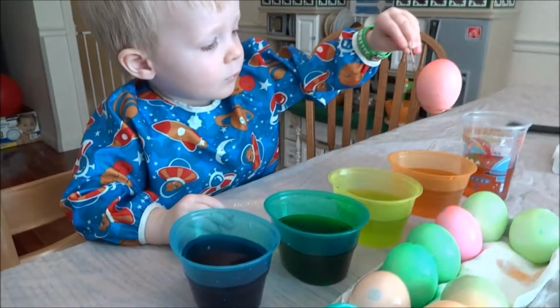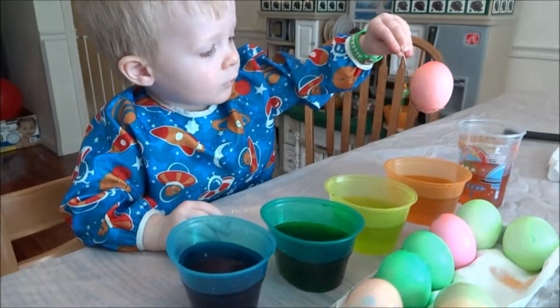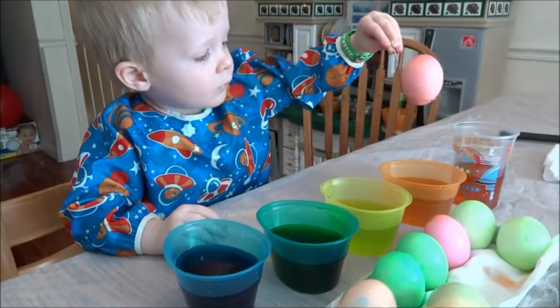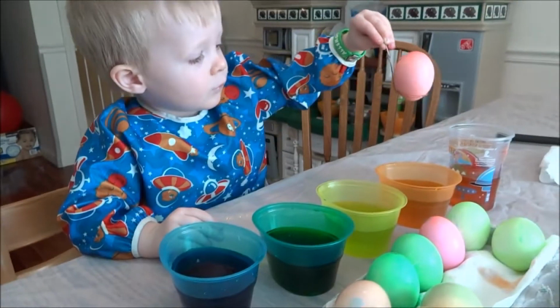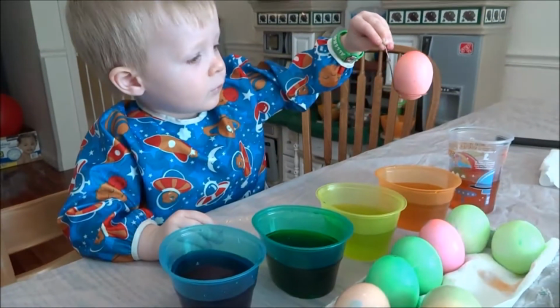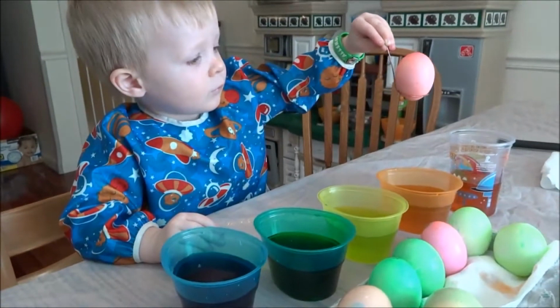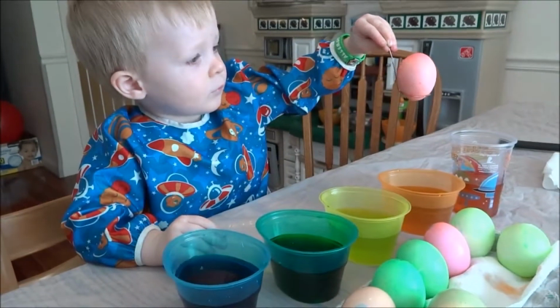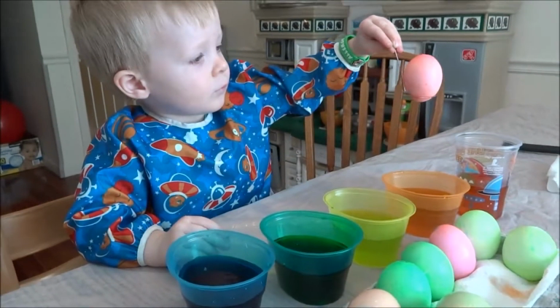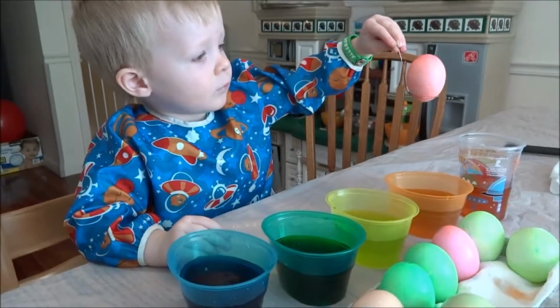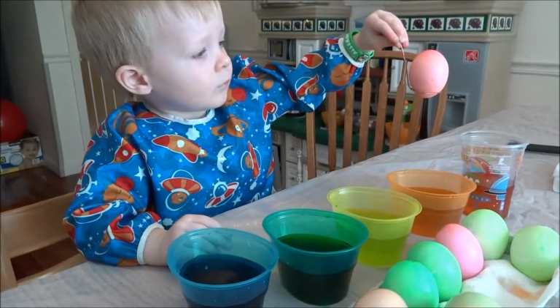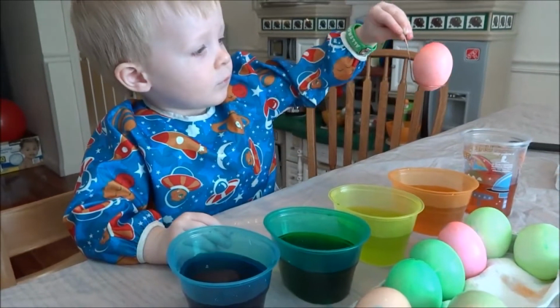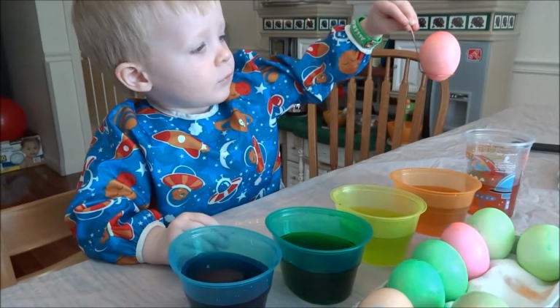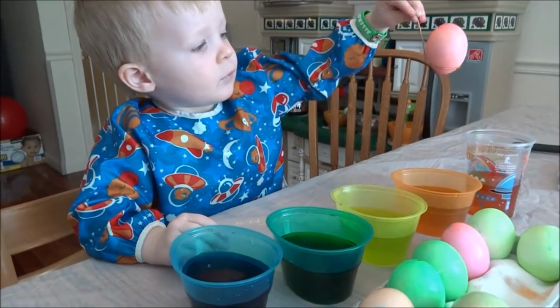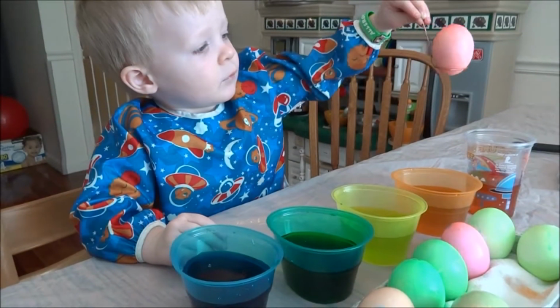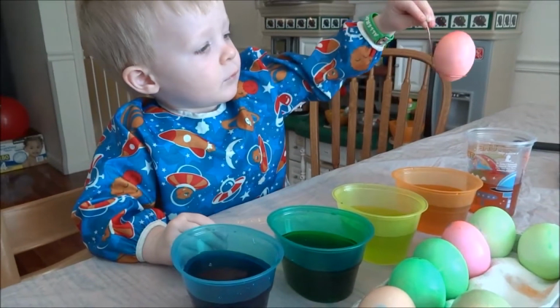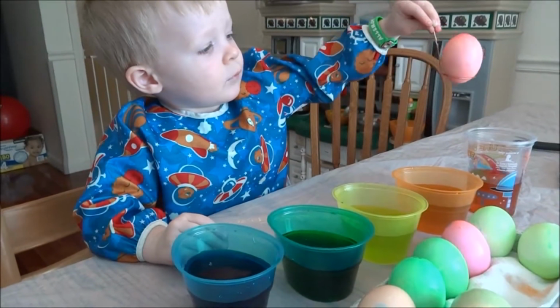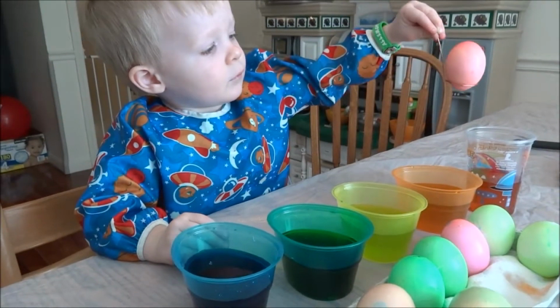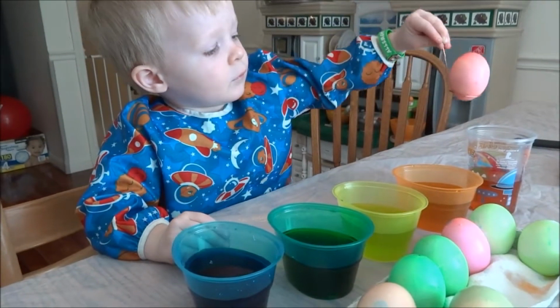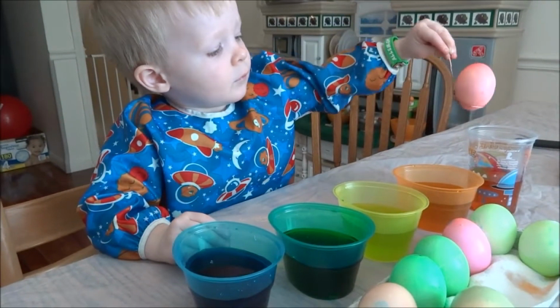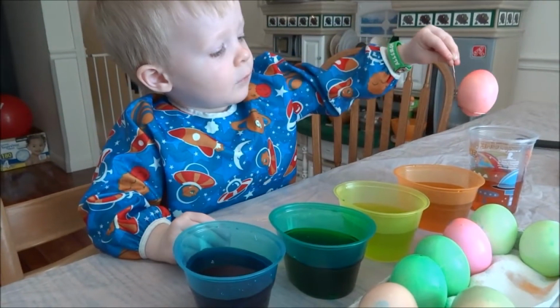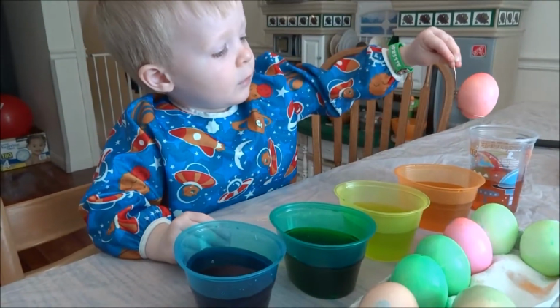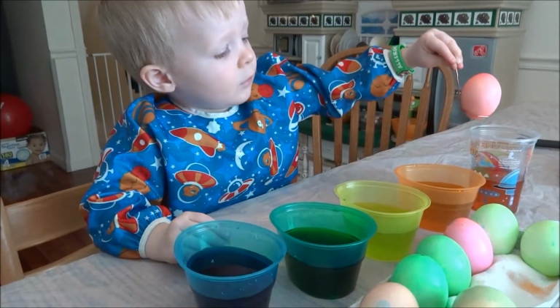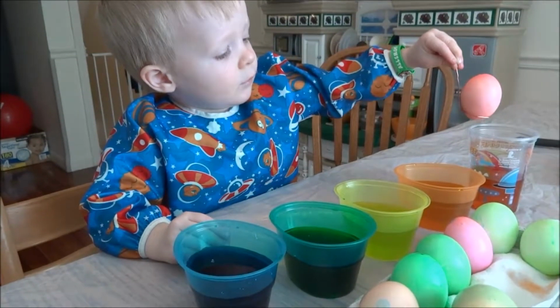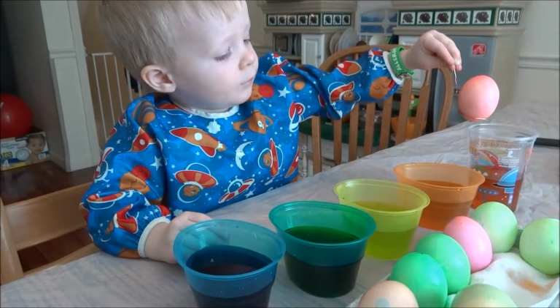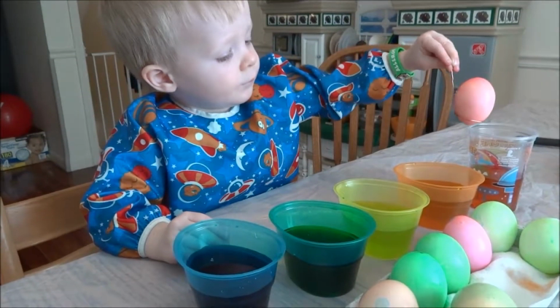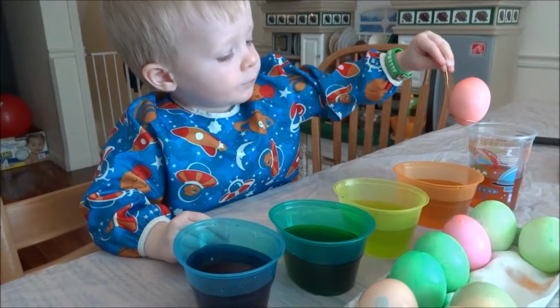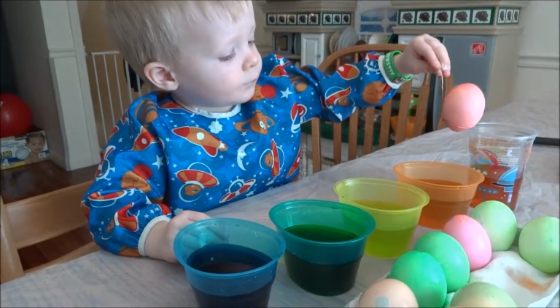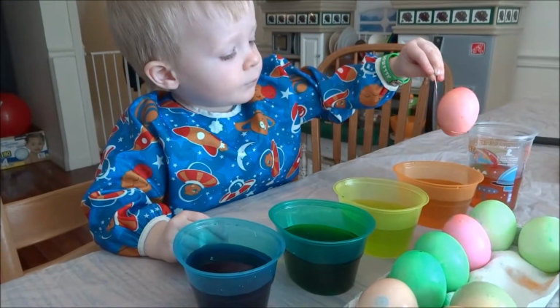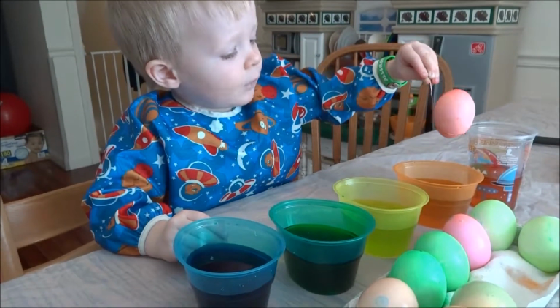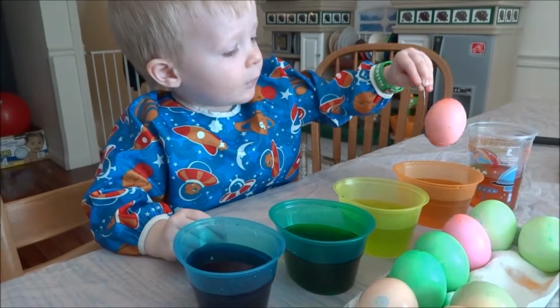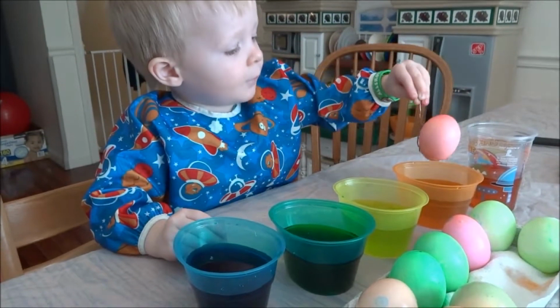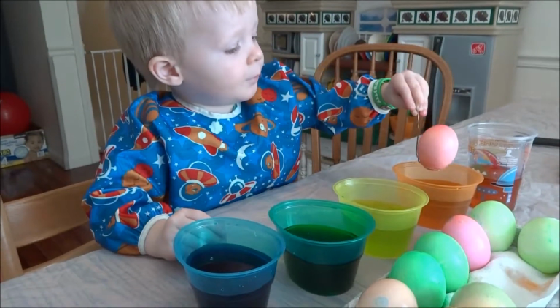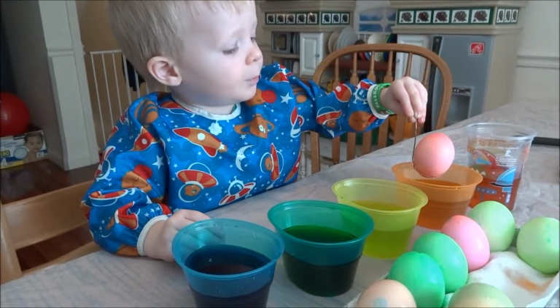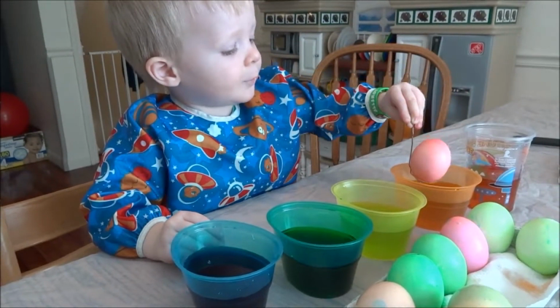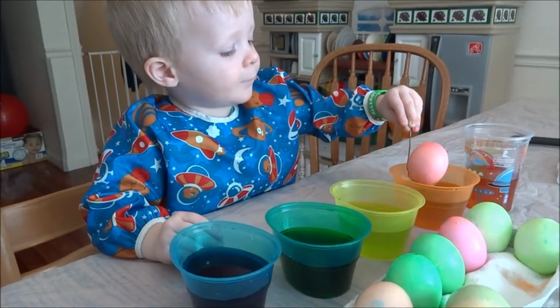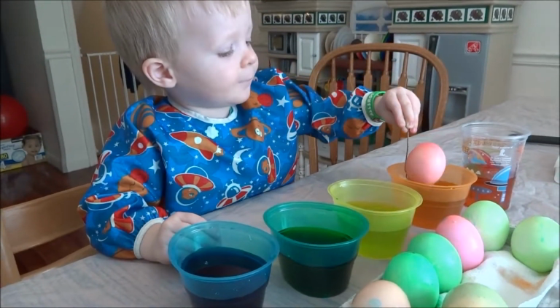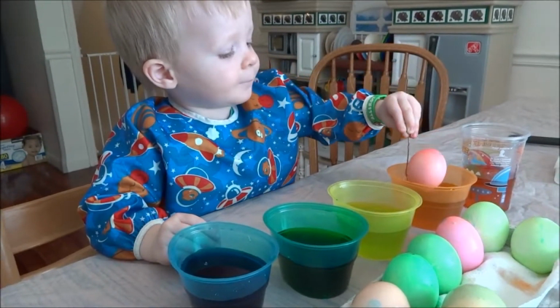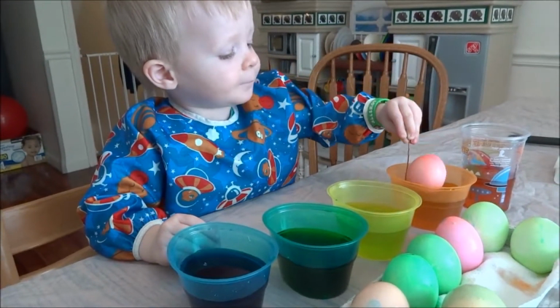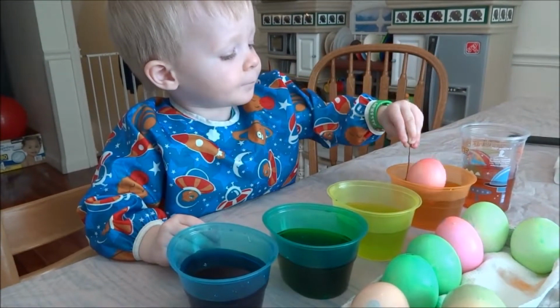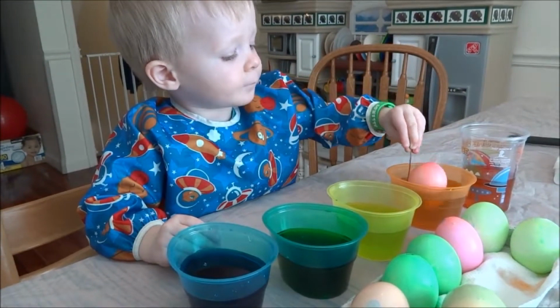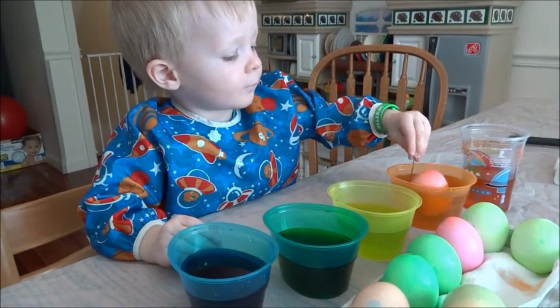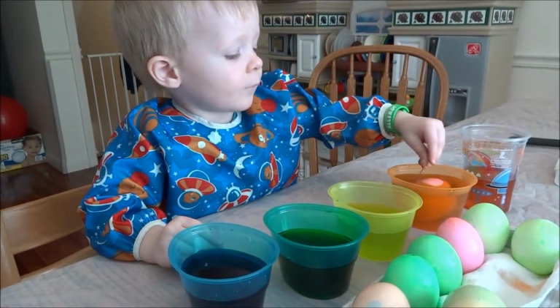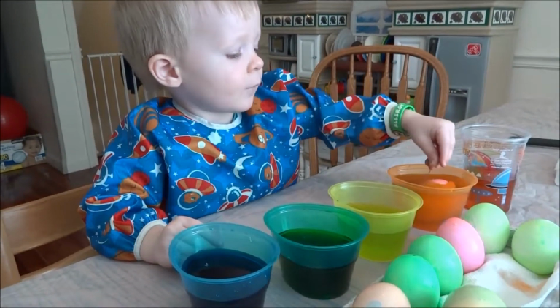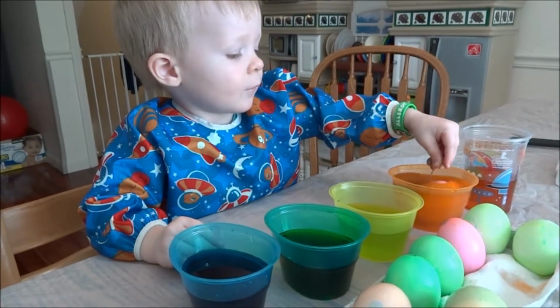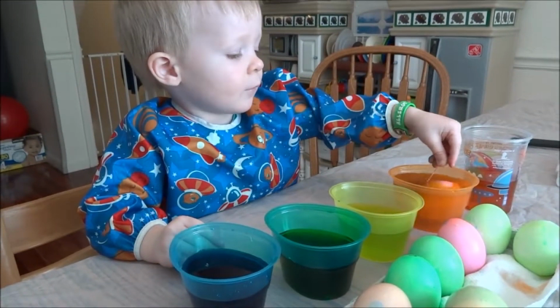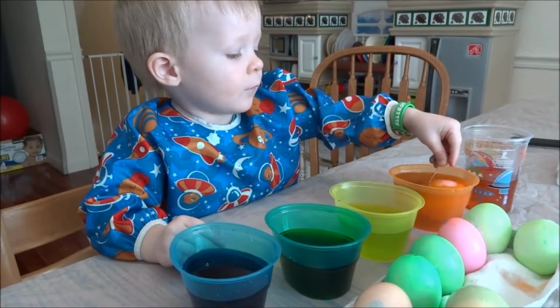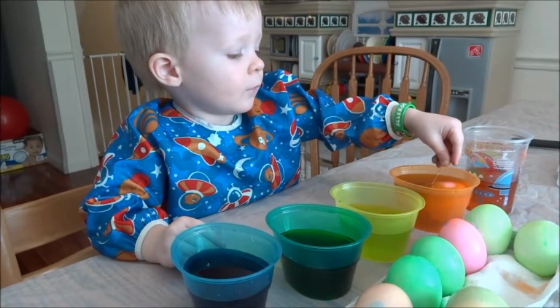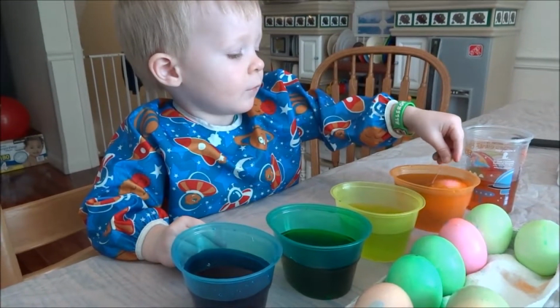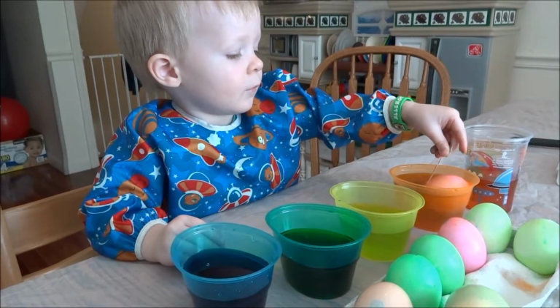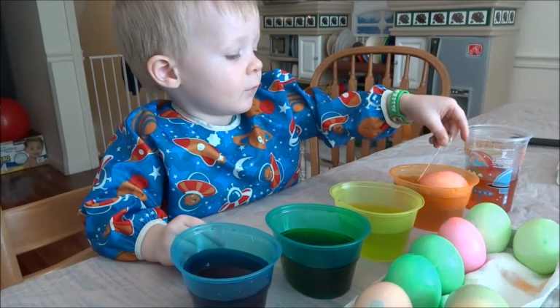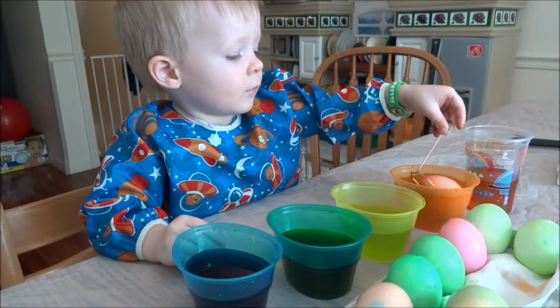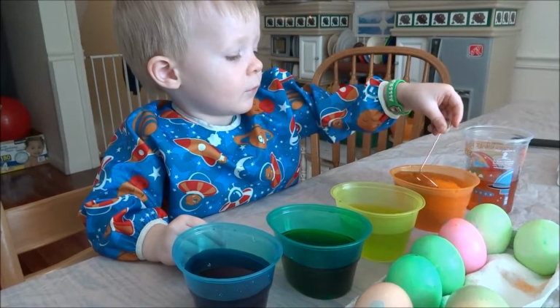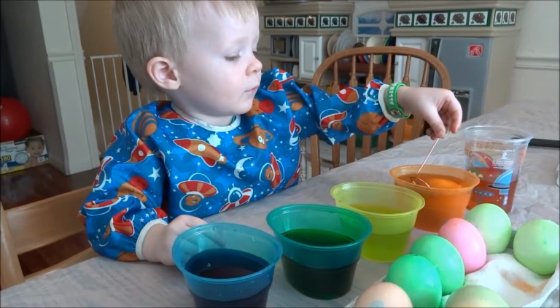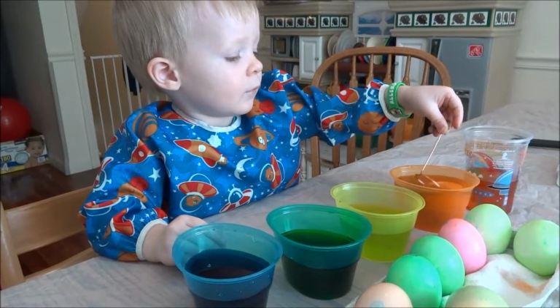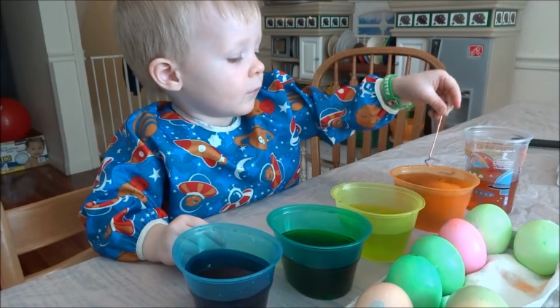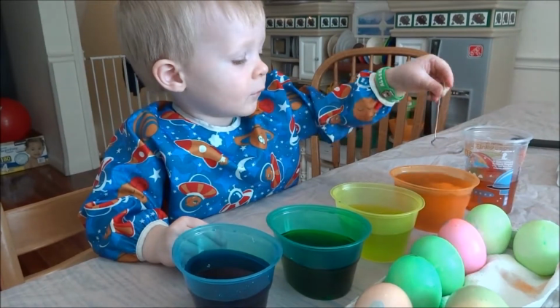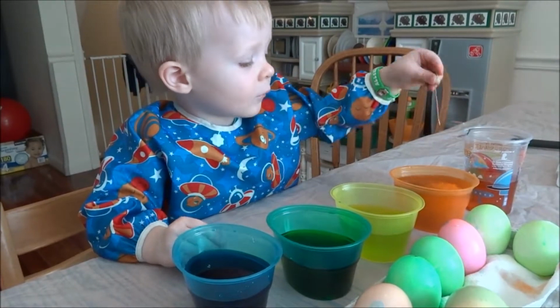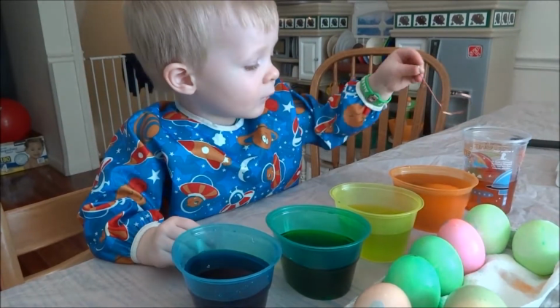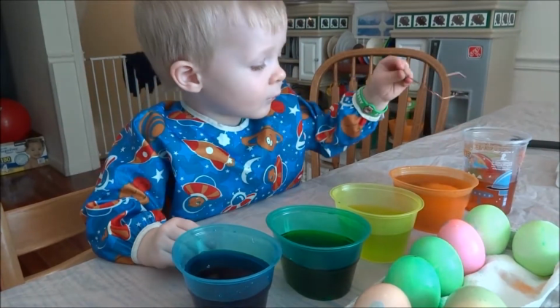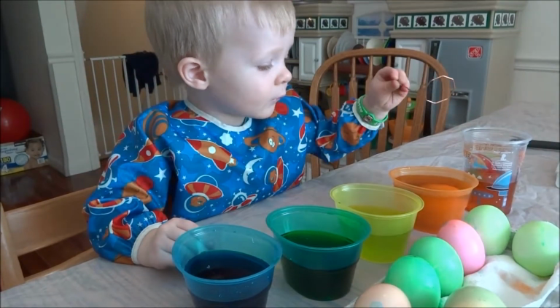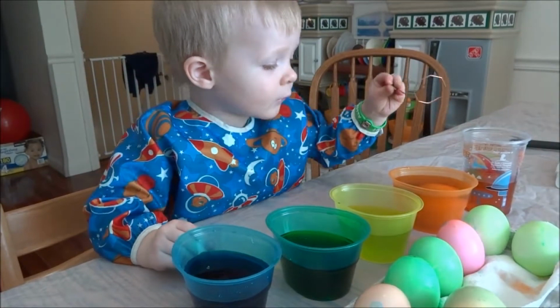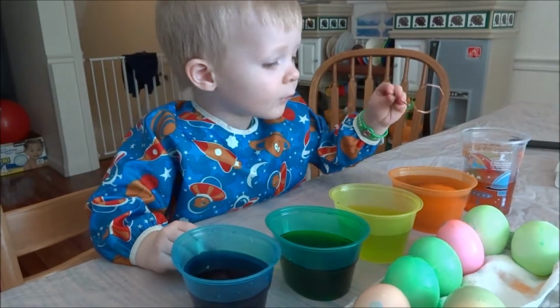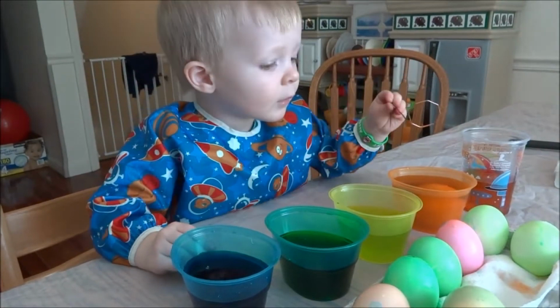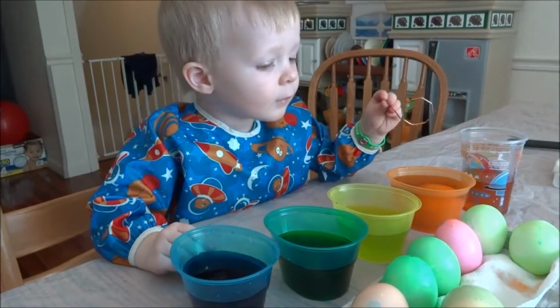Owen's got a pink egg. Where are you going to put it? Careful, careful. I'm going to put it in the orange. Nice.